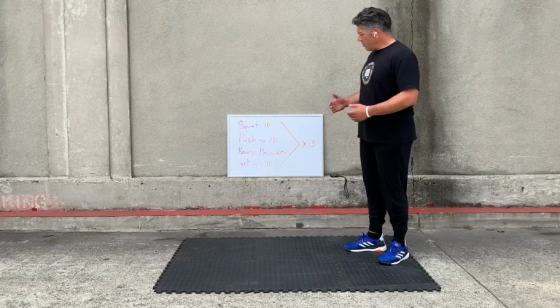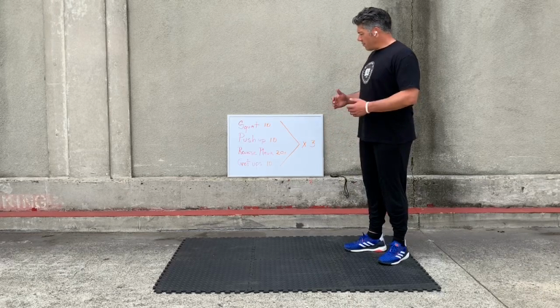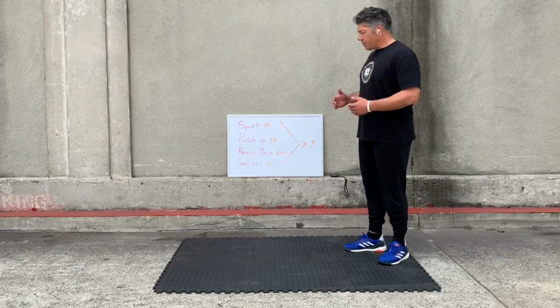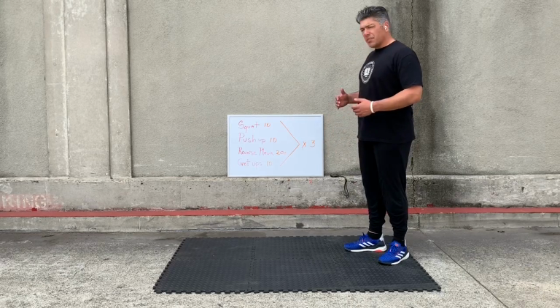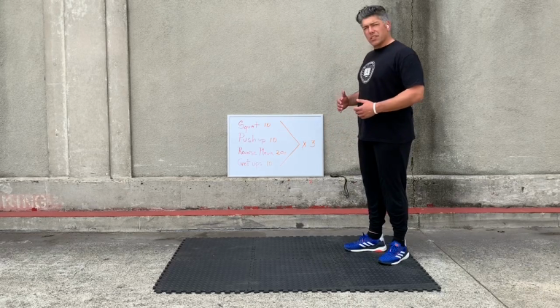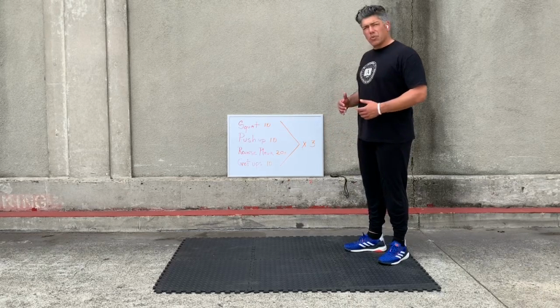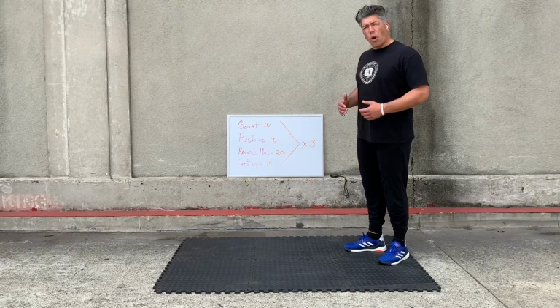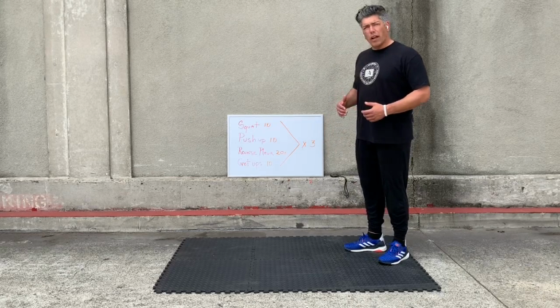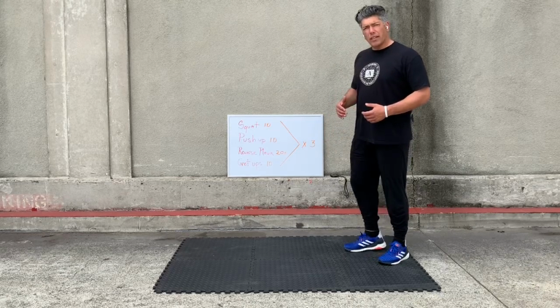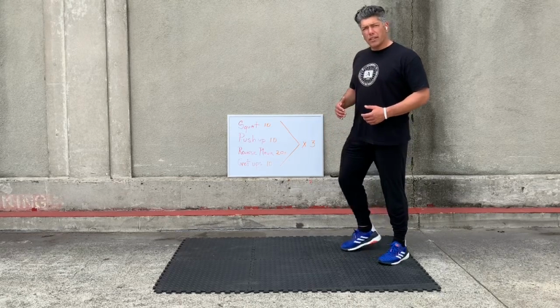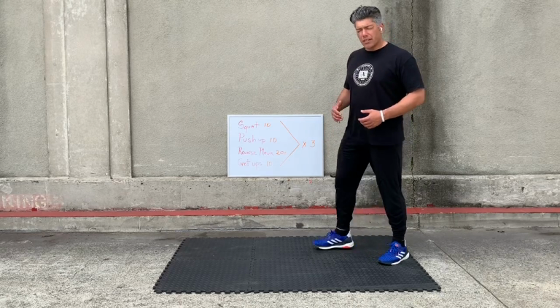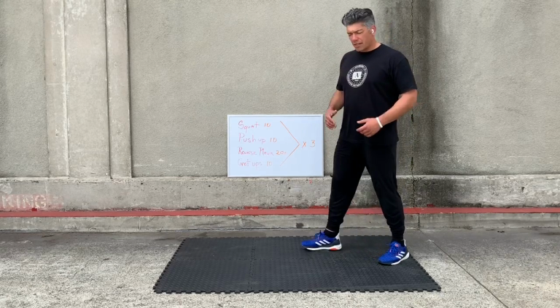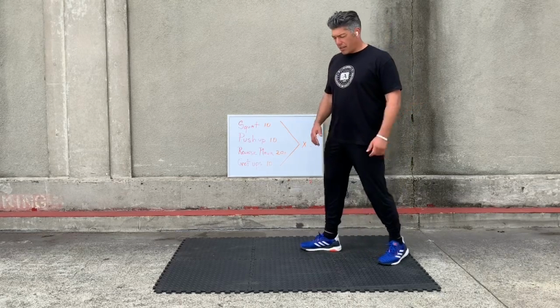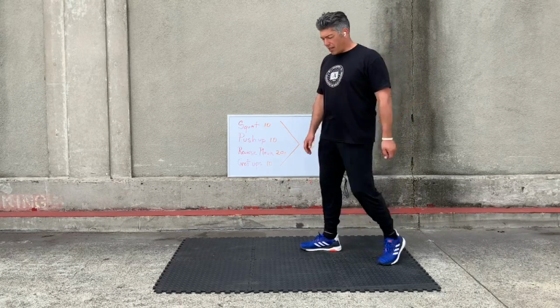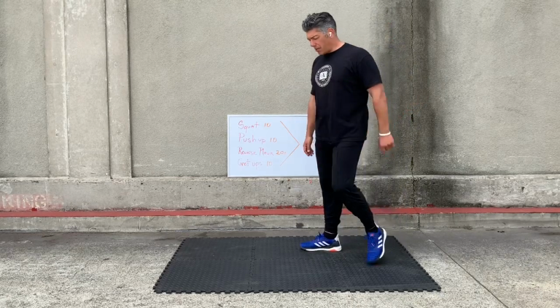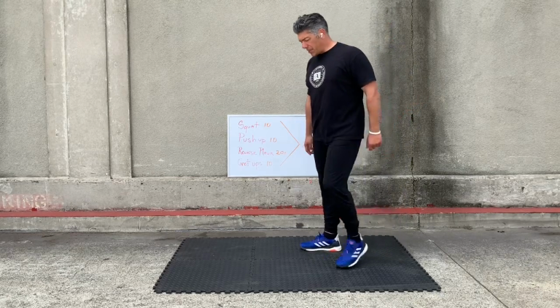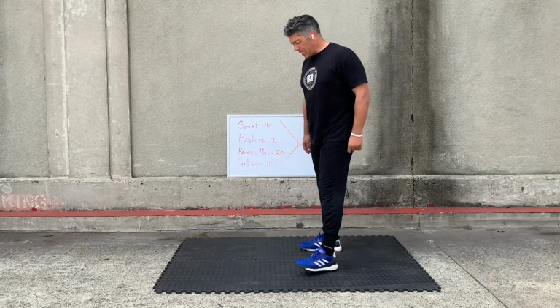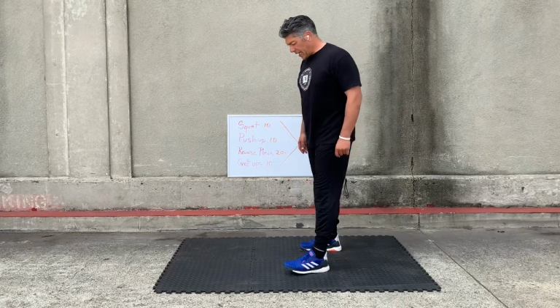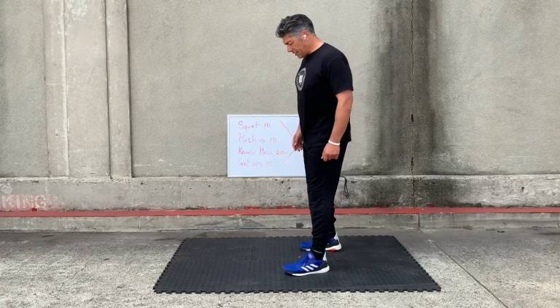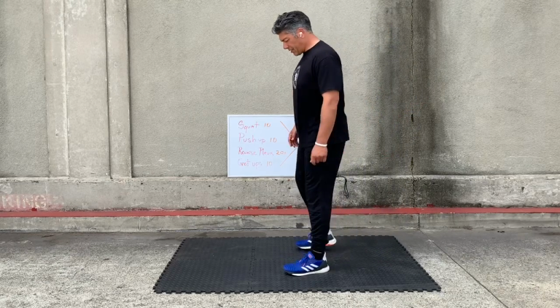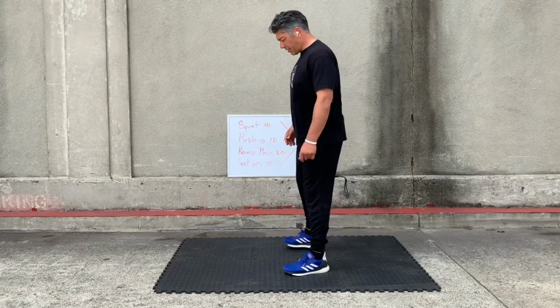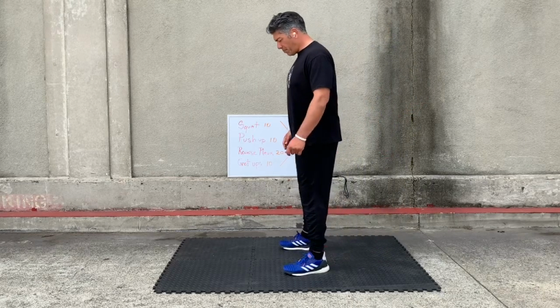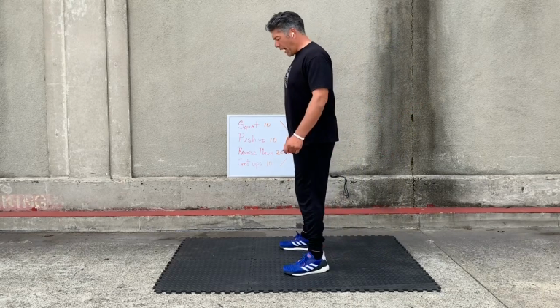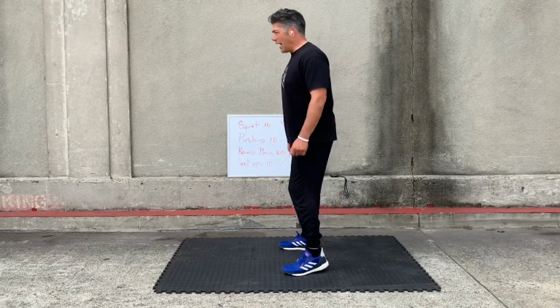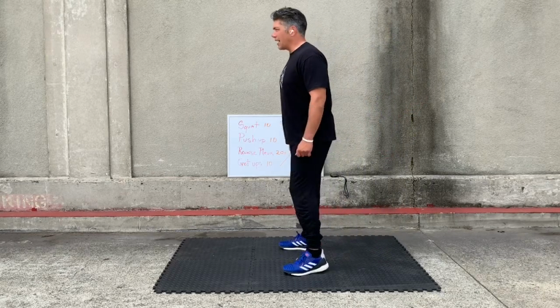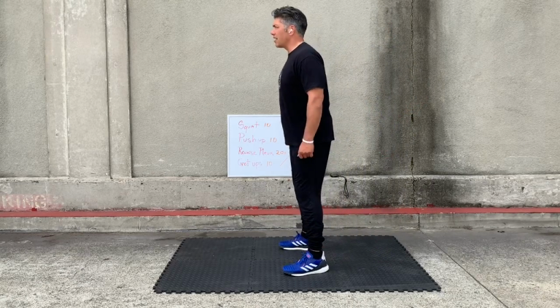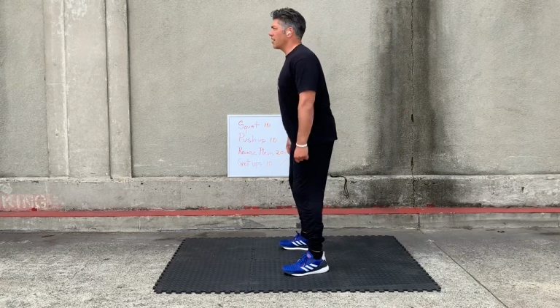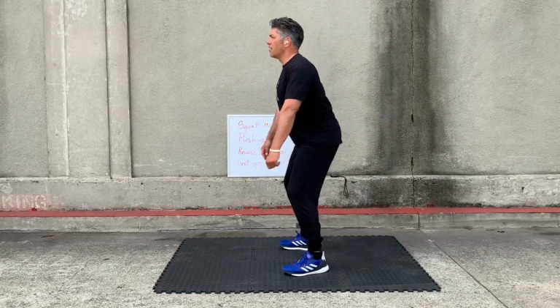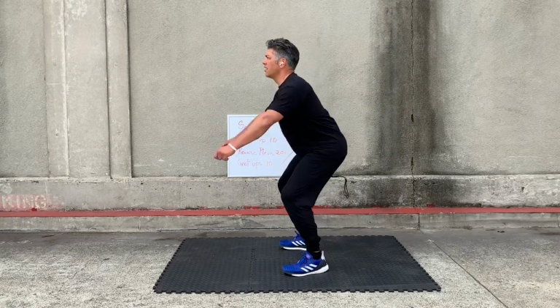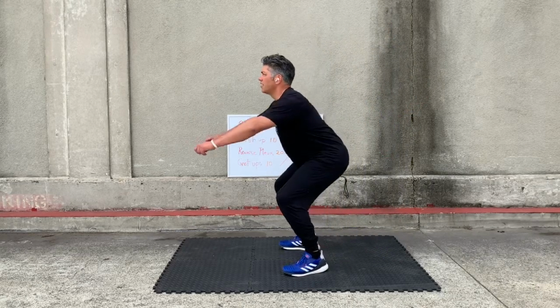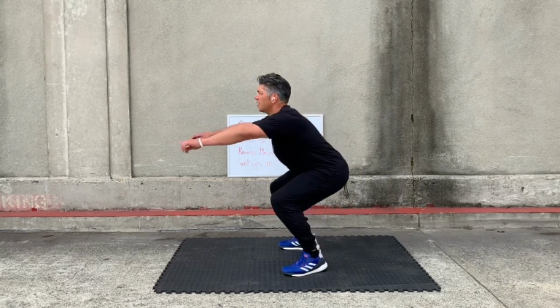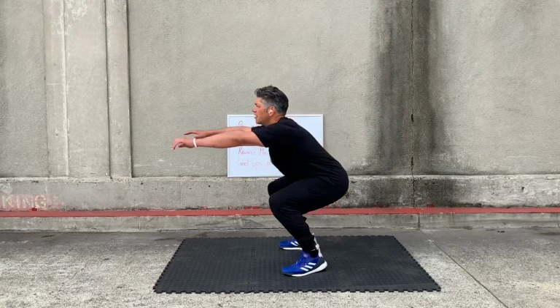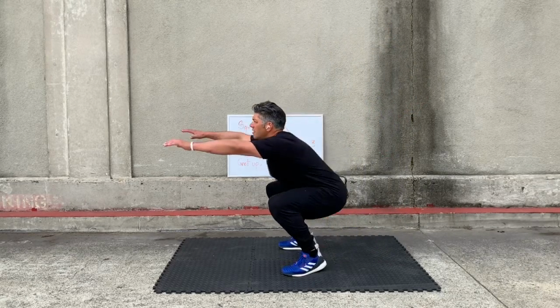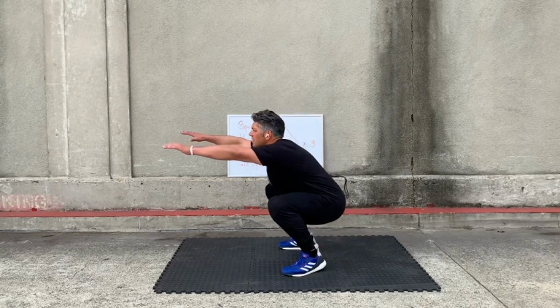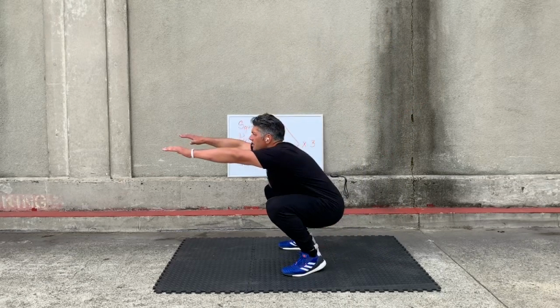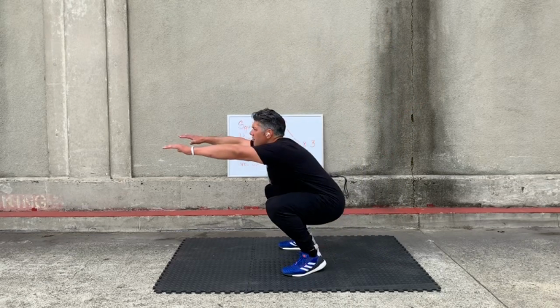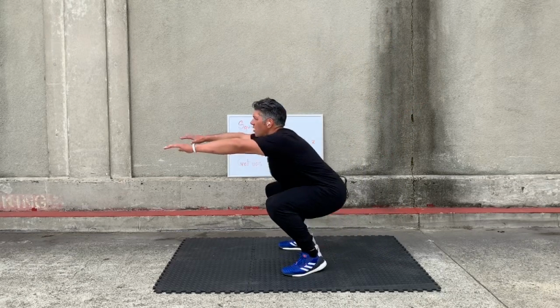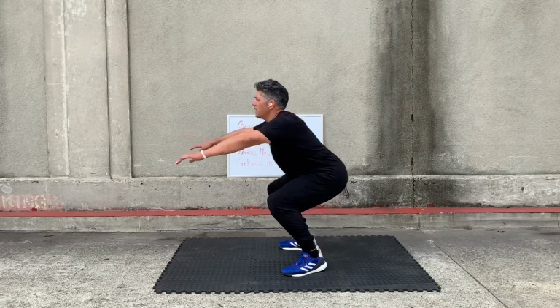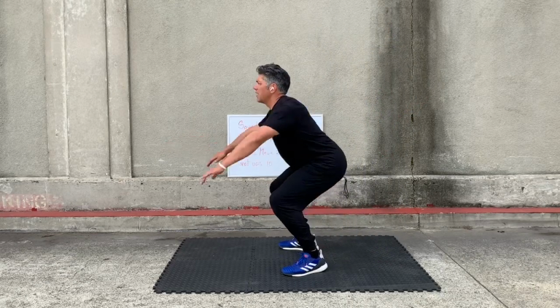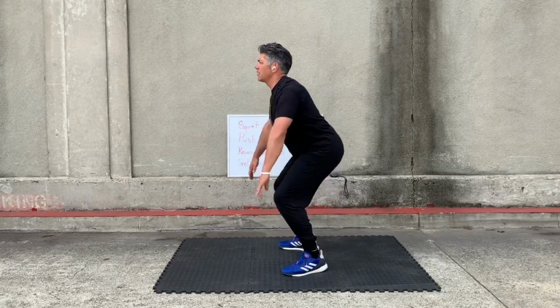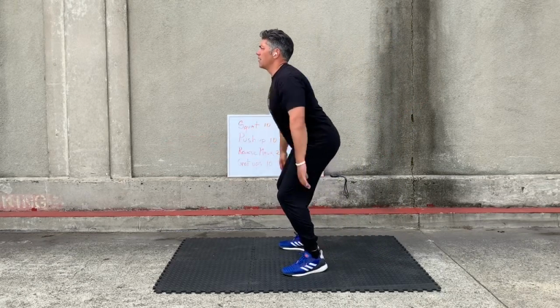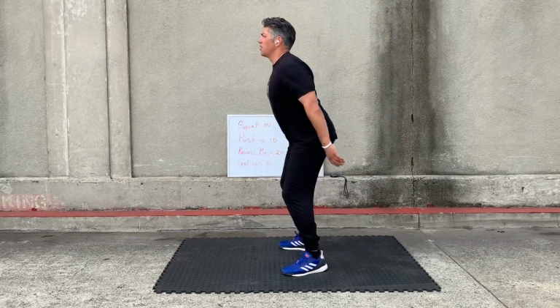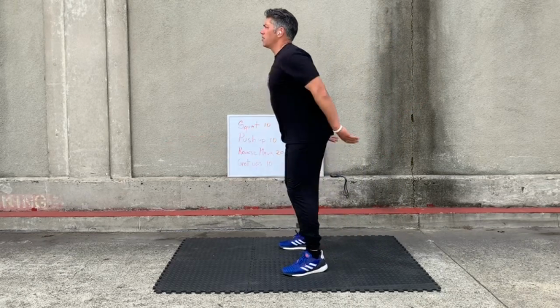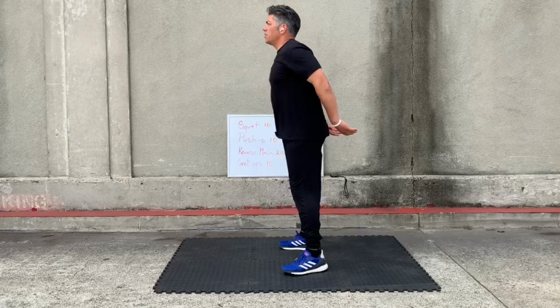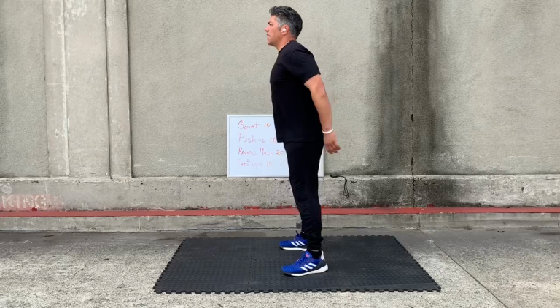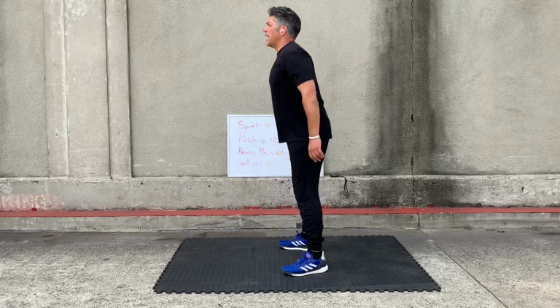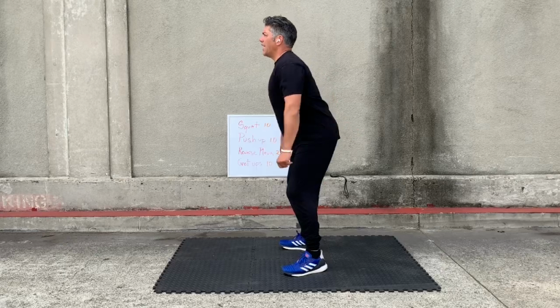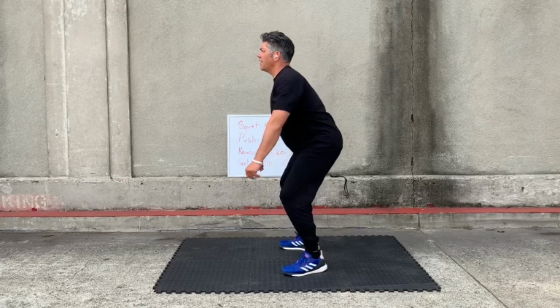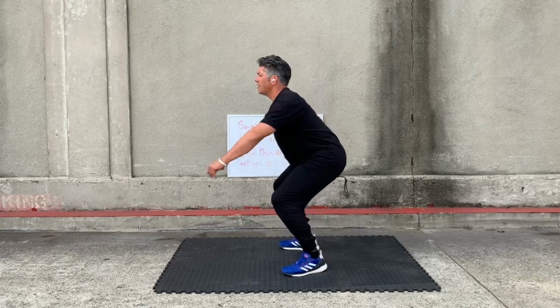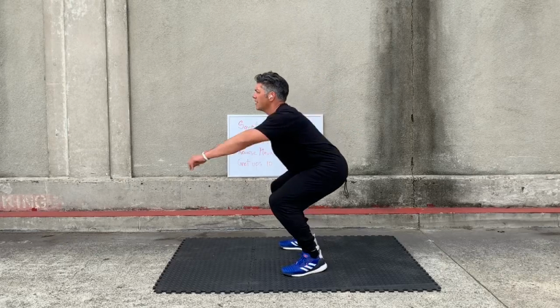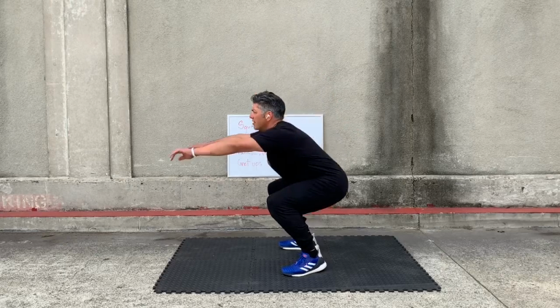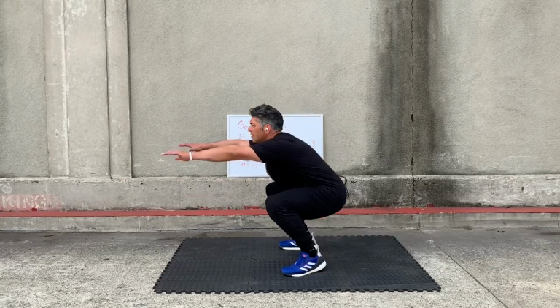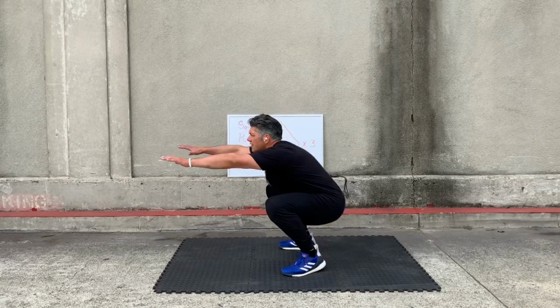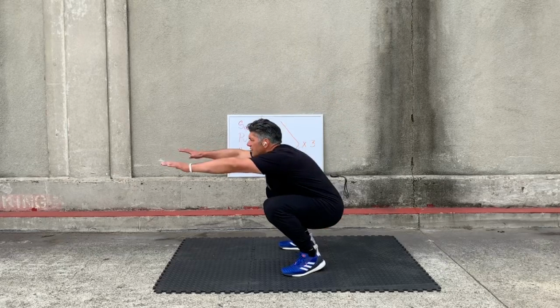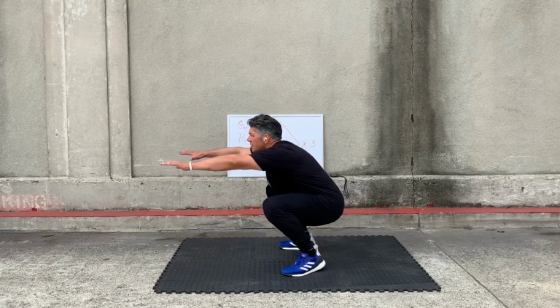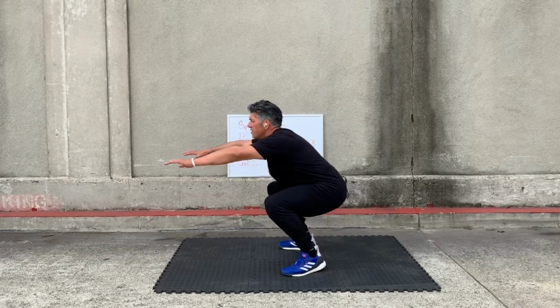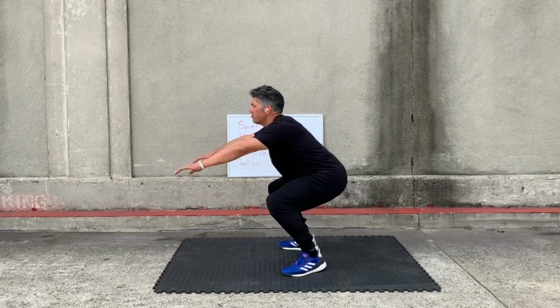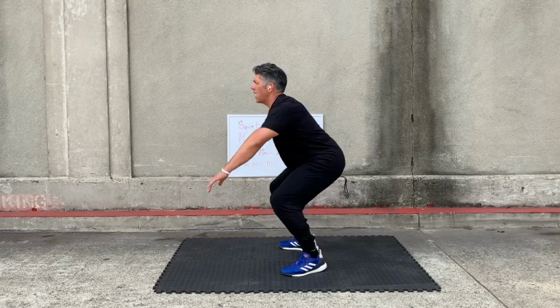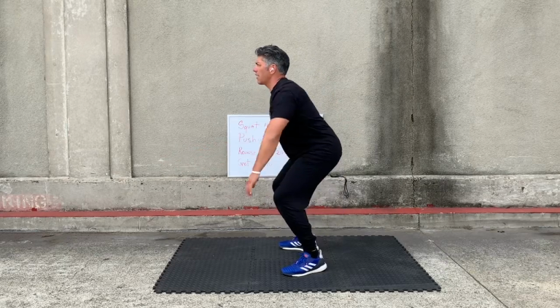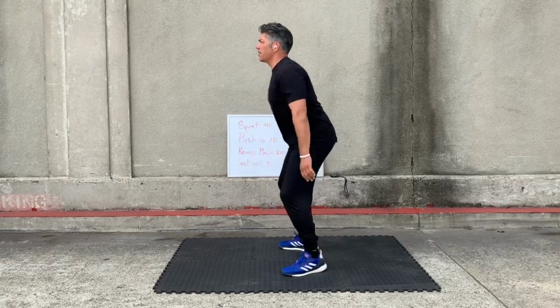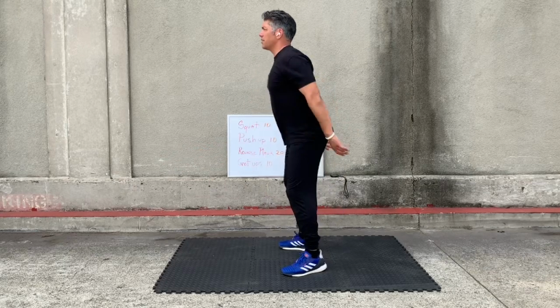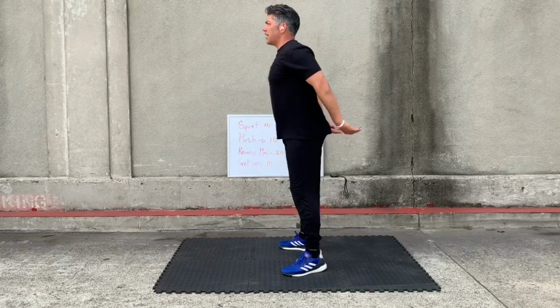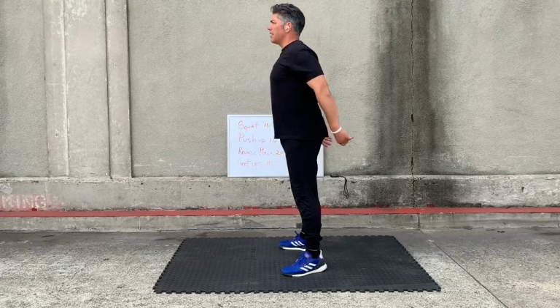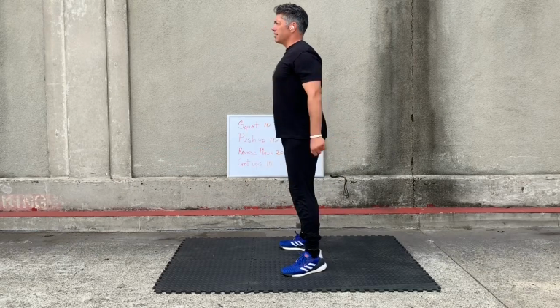For the squat, I want you guys to sit back, drop it down as far as you can, sit back on those heels.